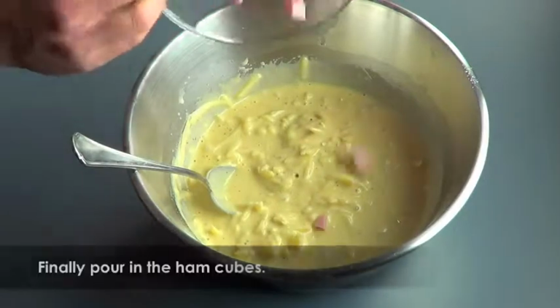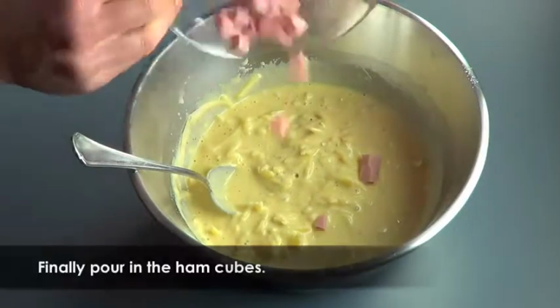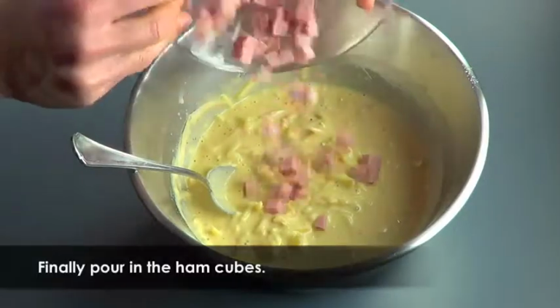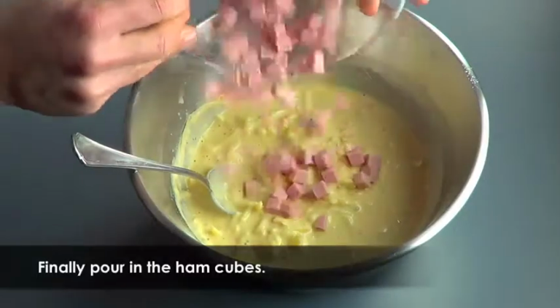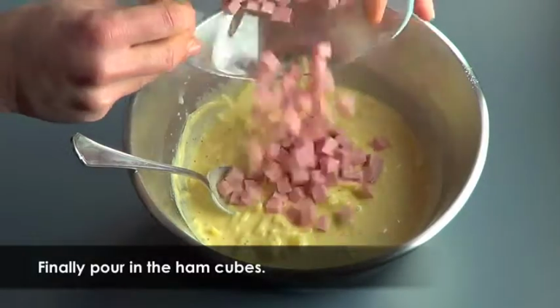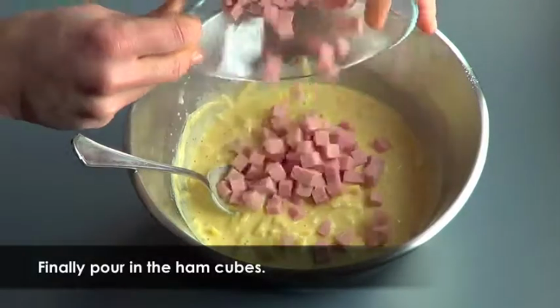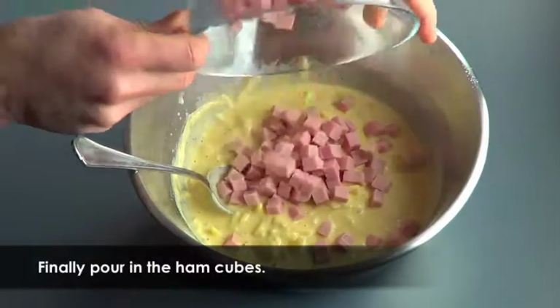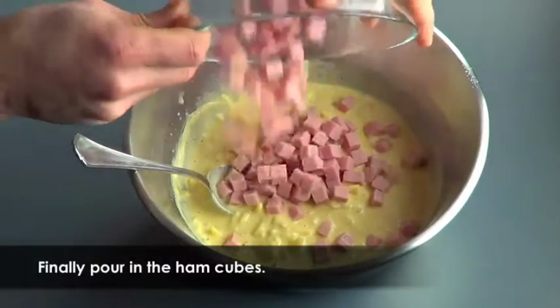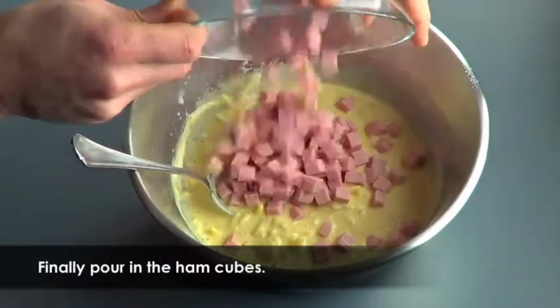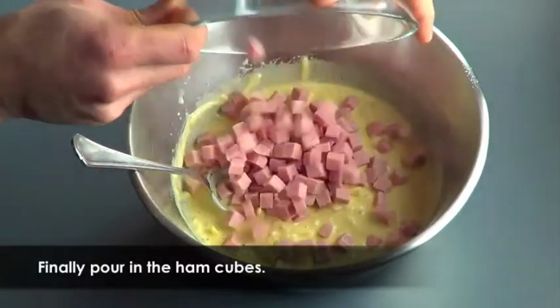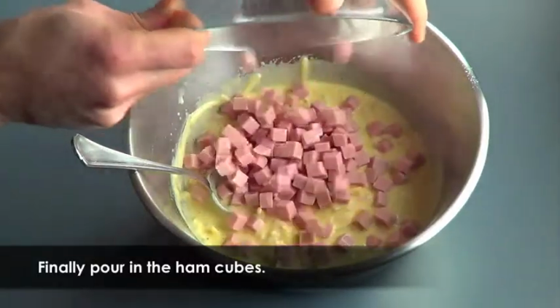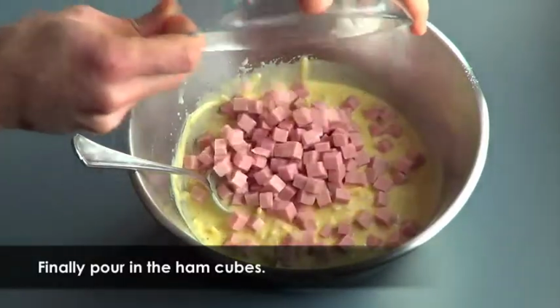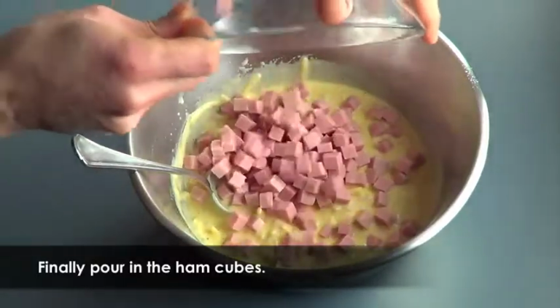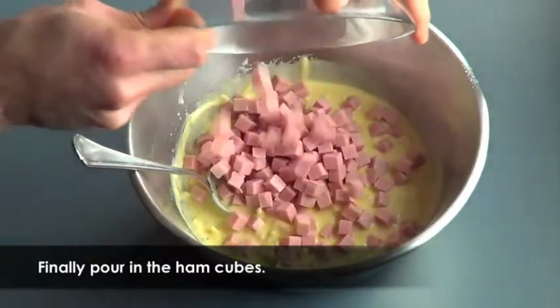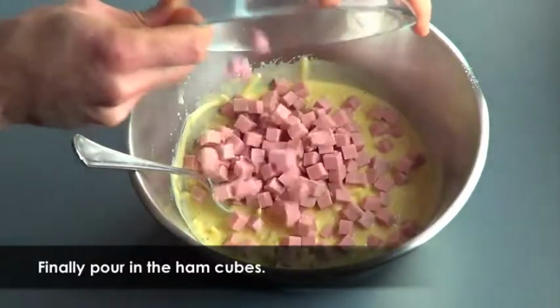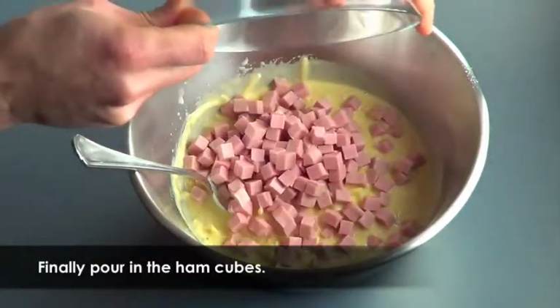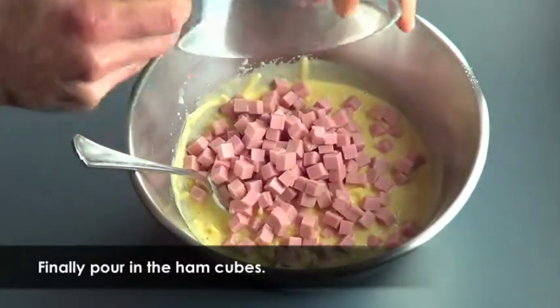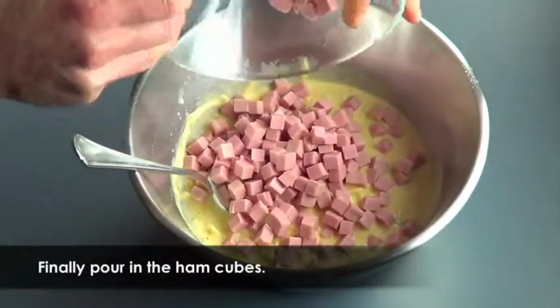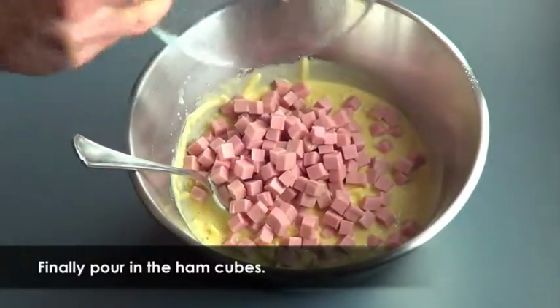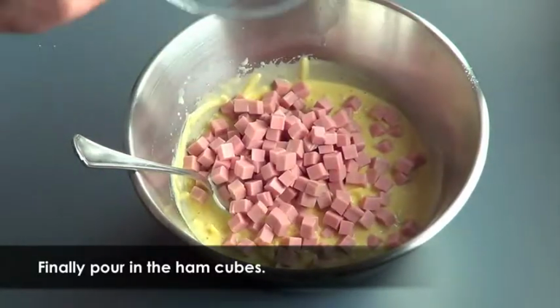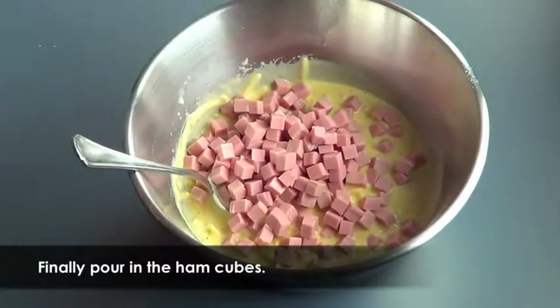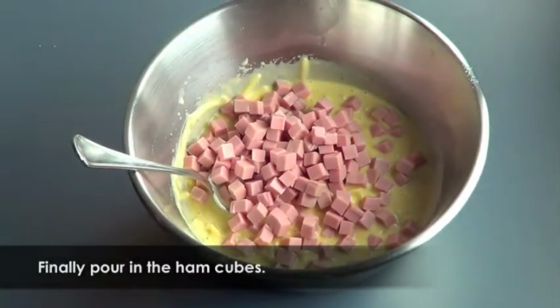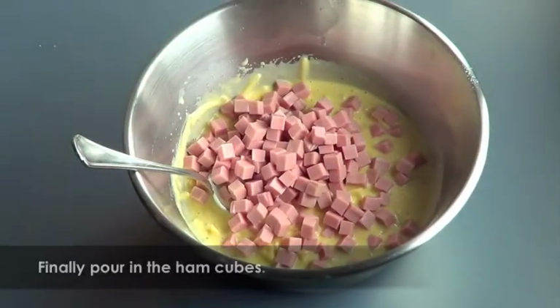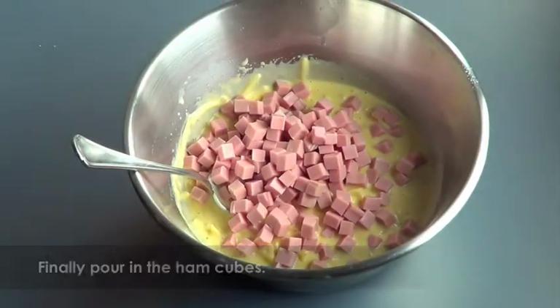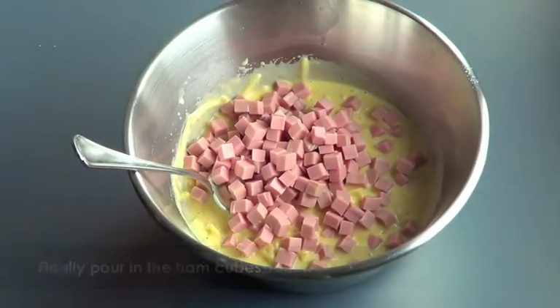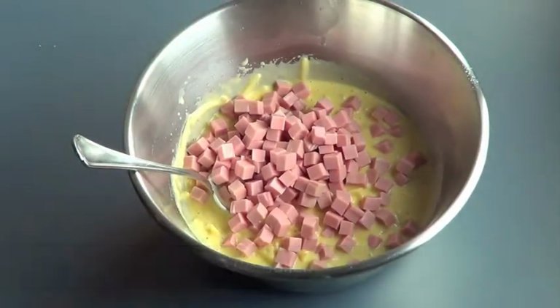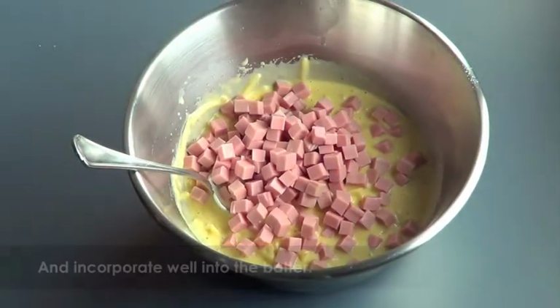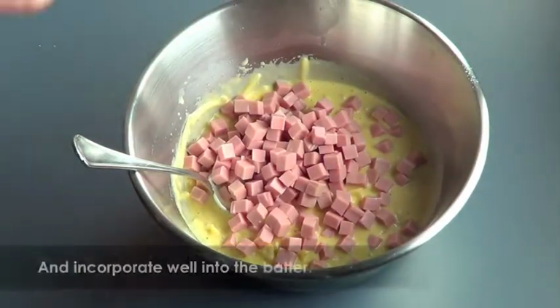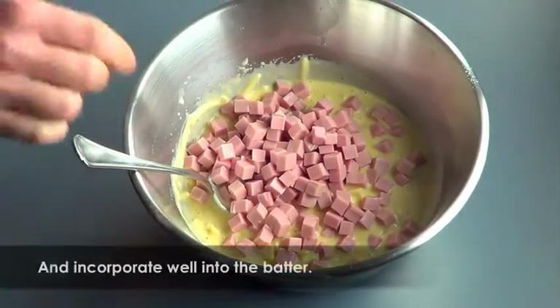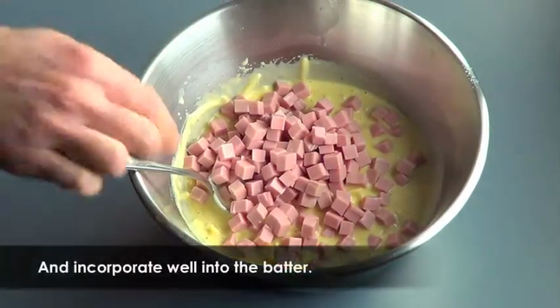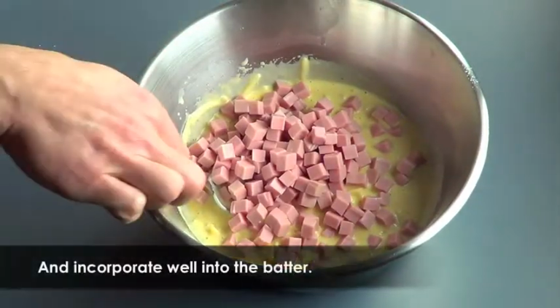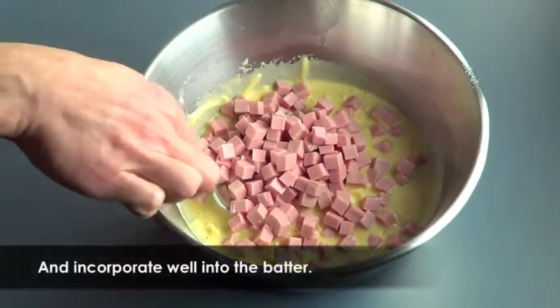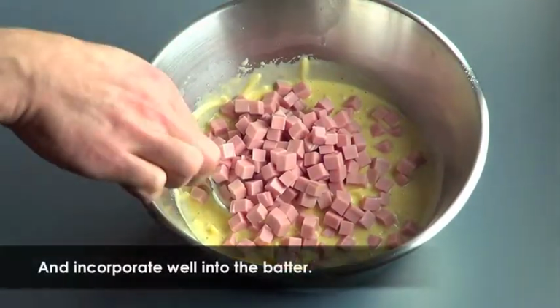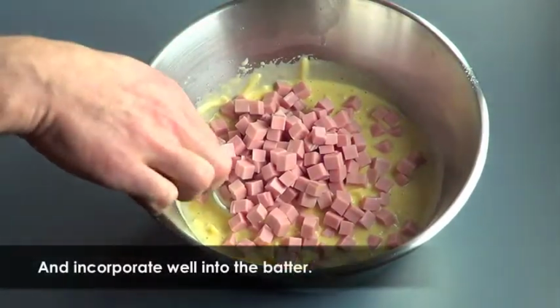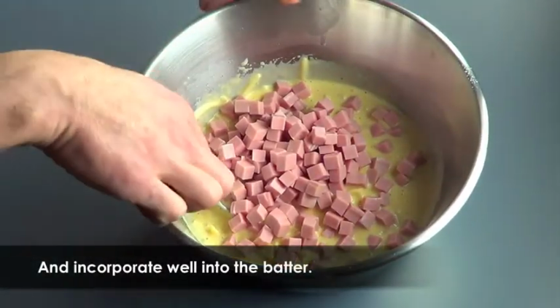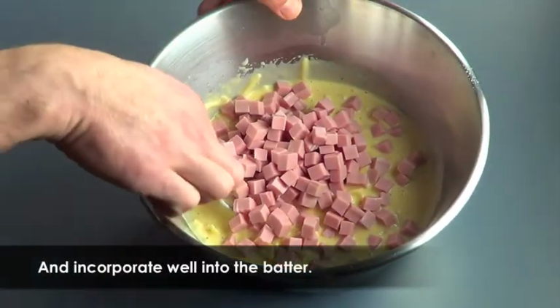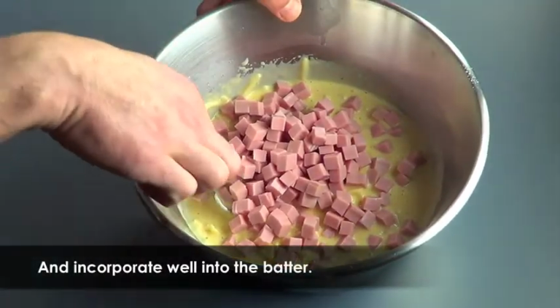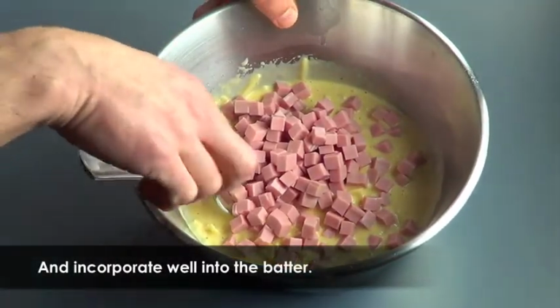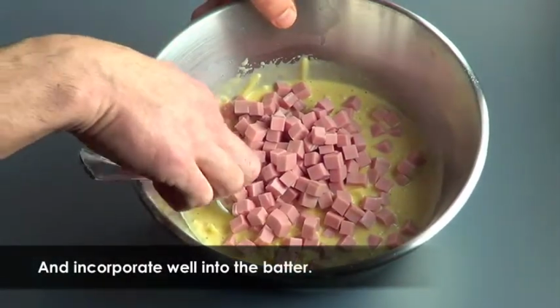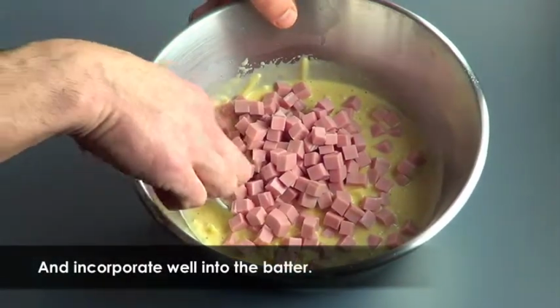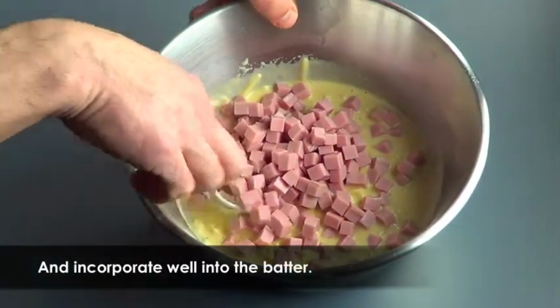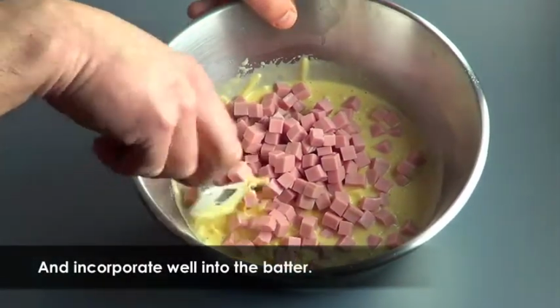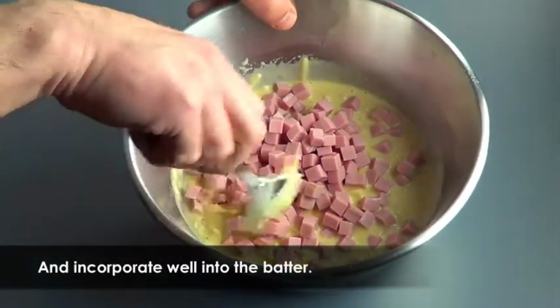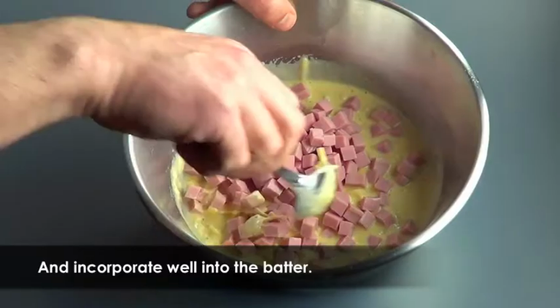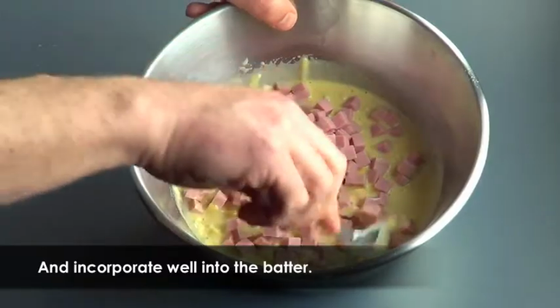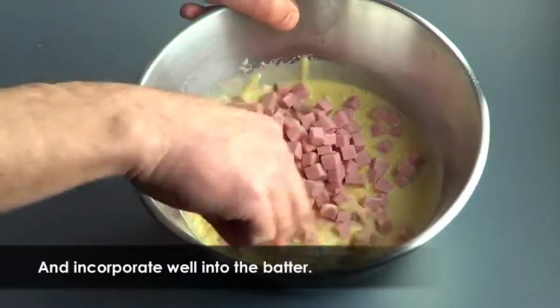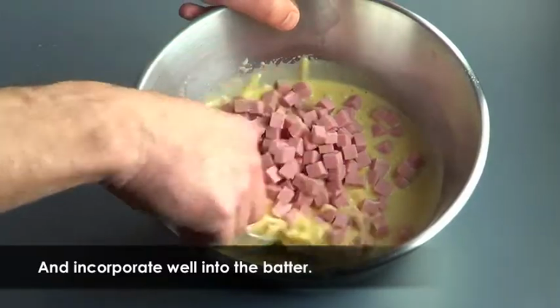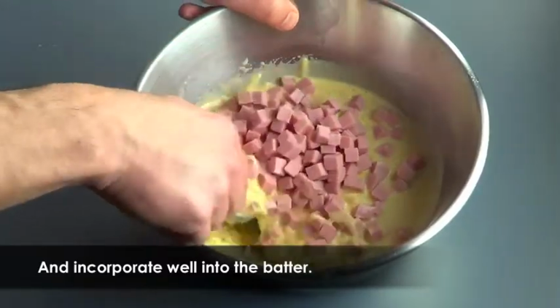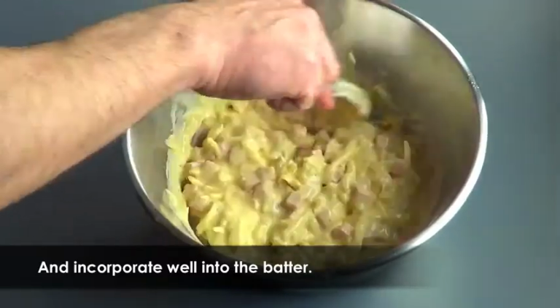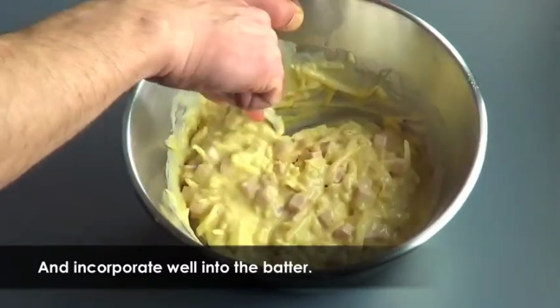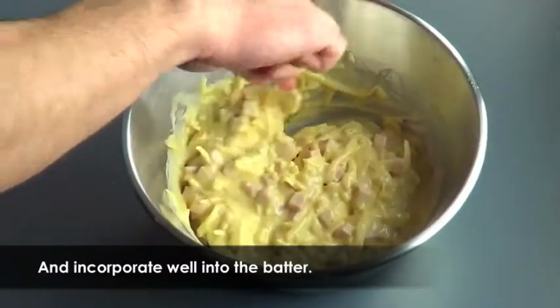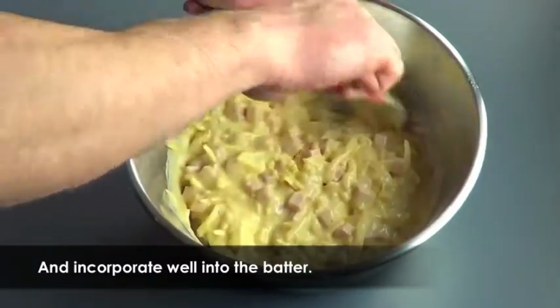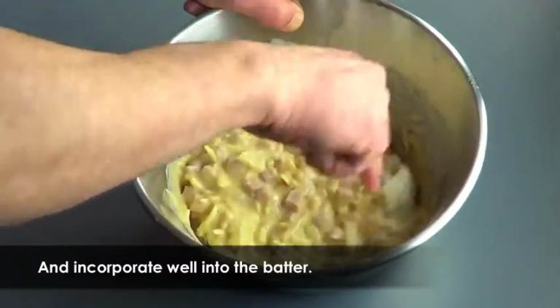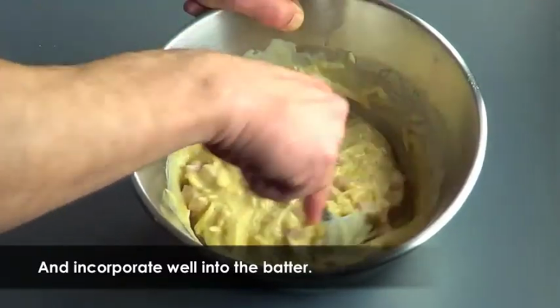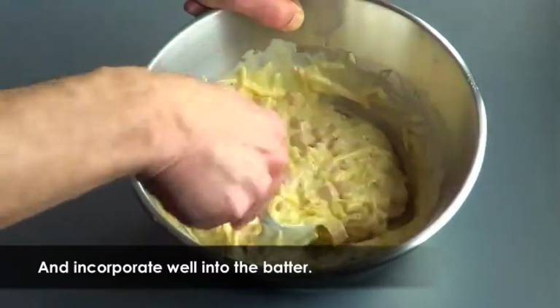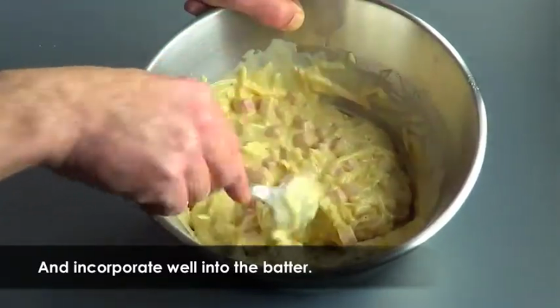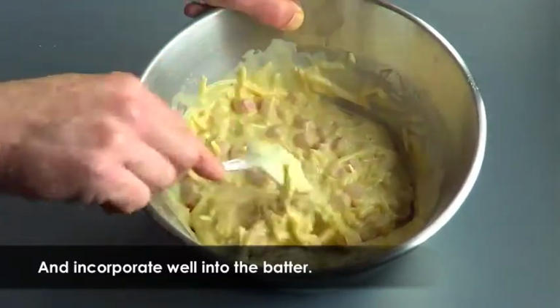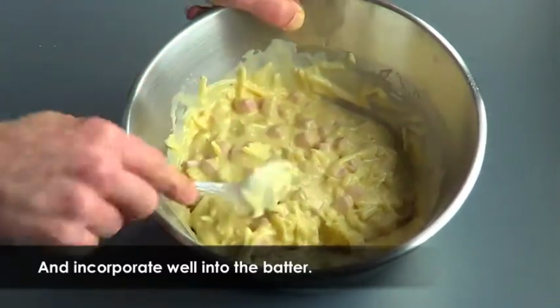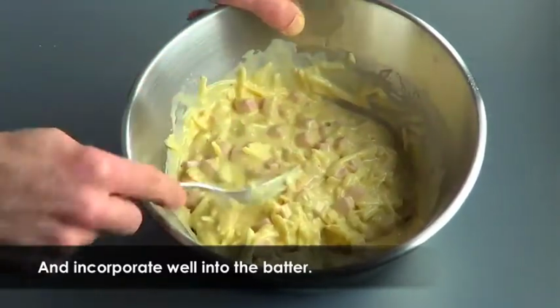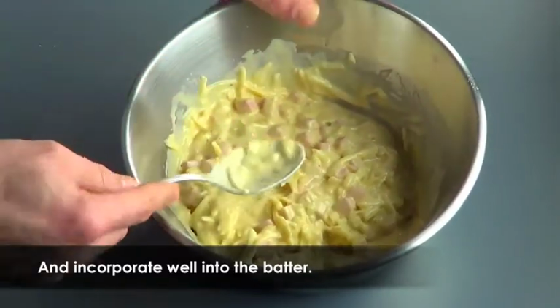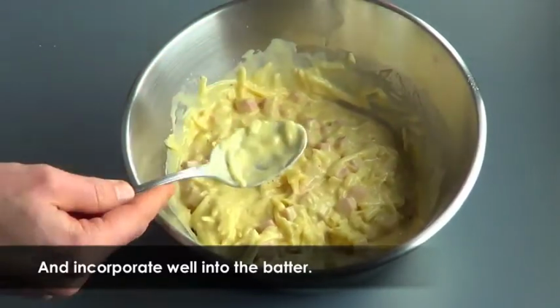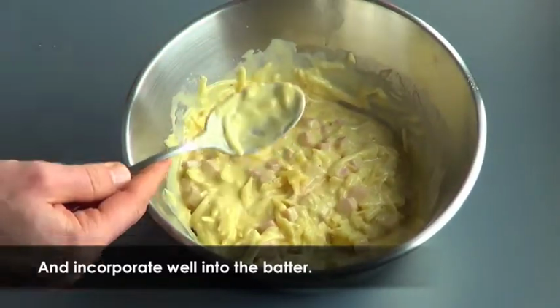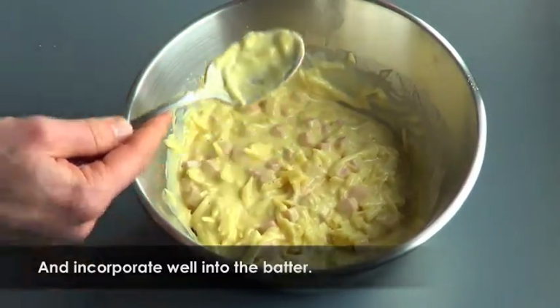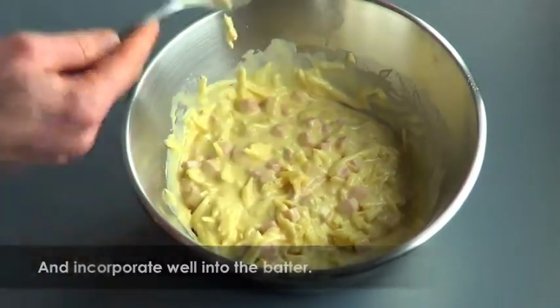Last but not least, now add the cubes of ham into the batter. Take a few moments to incorporate all ingredients together well.